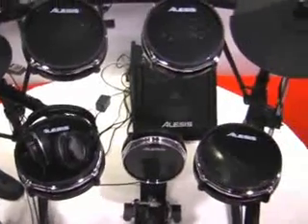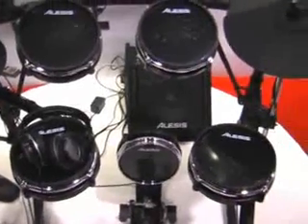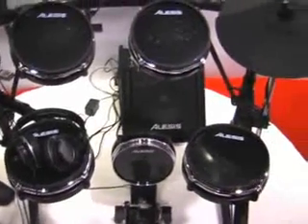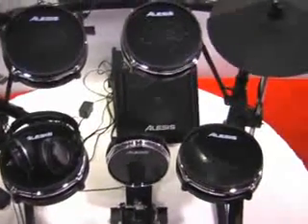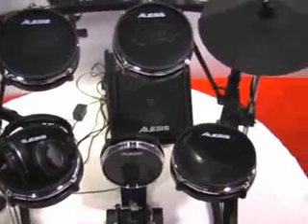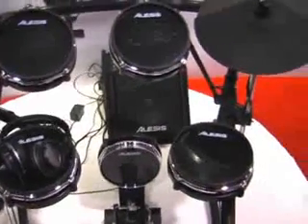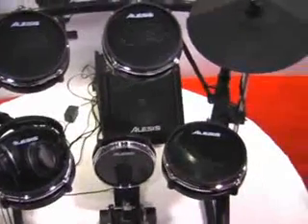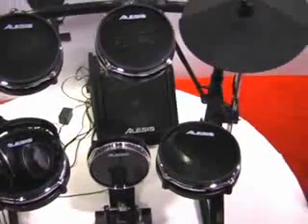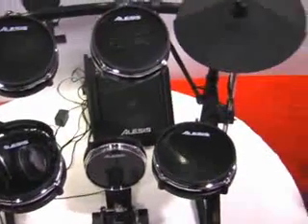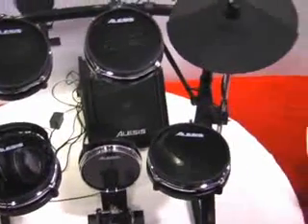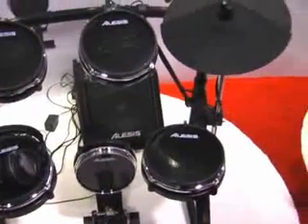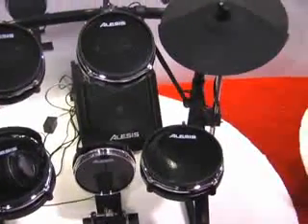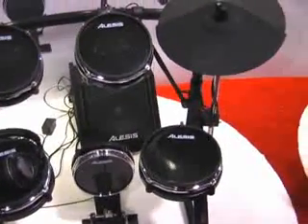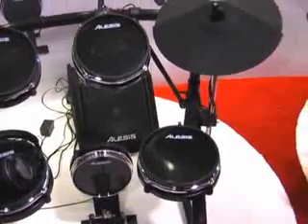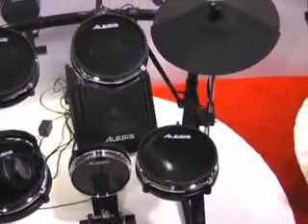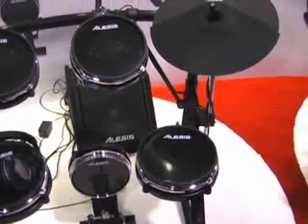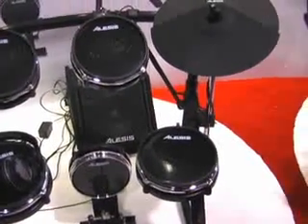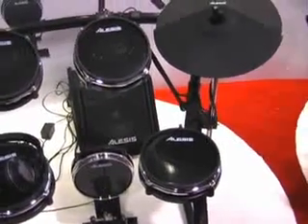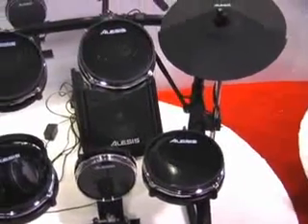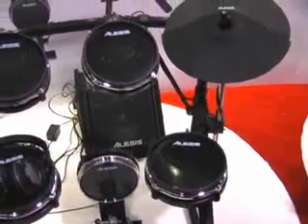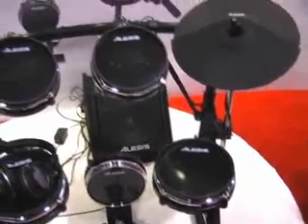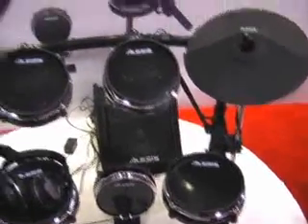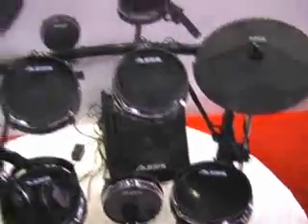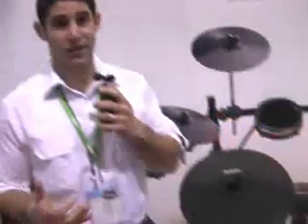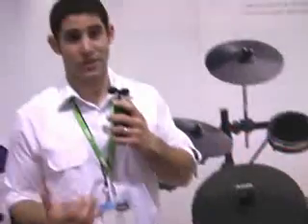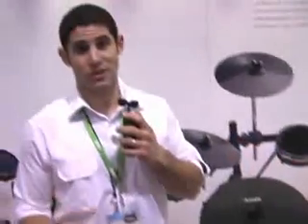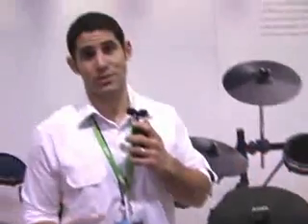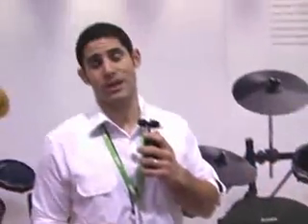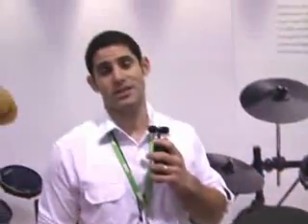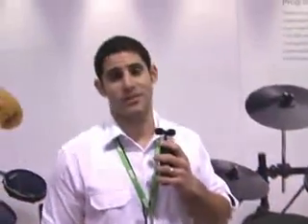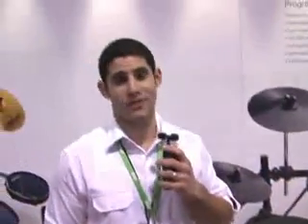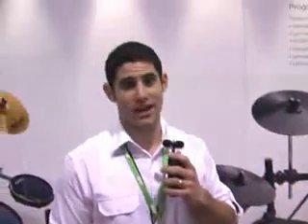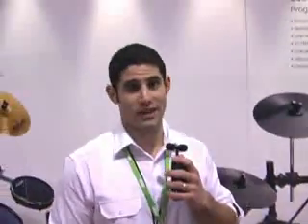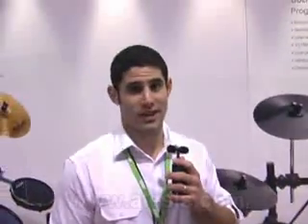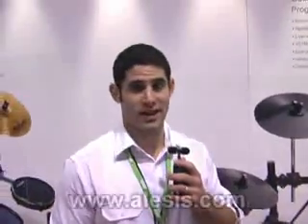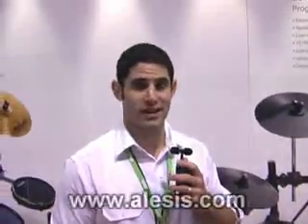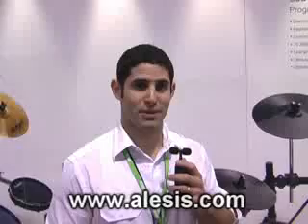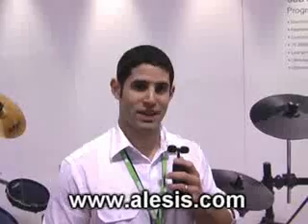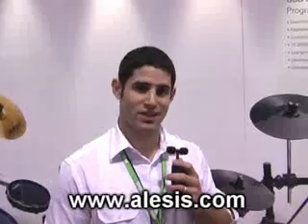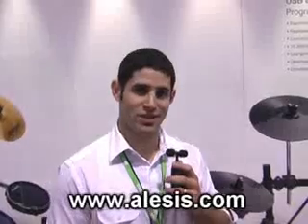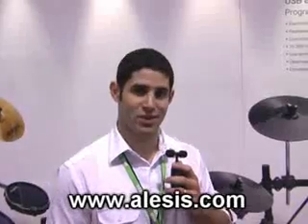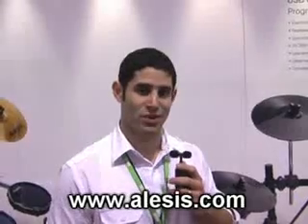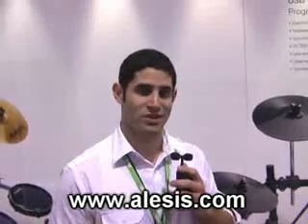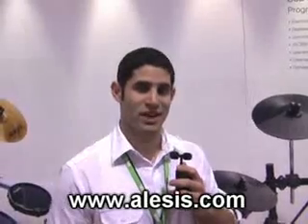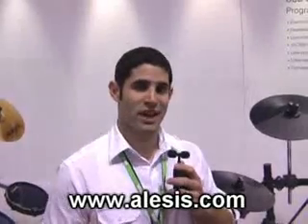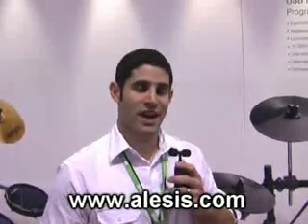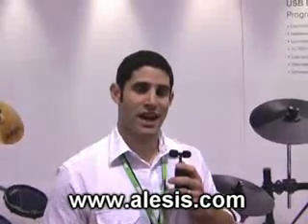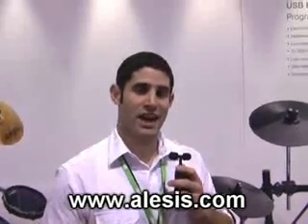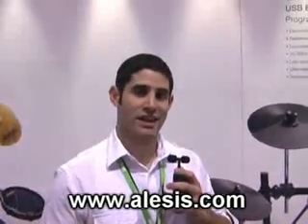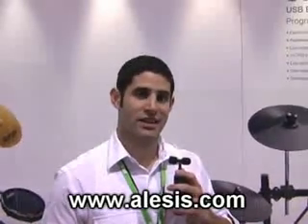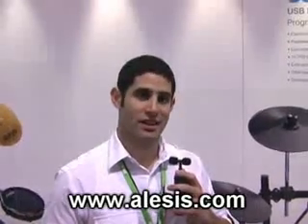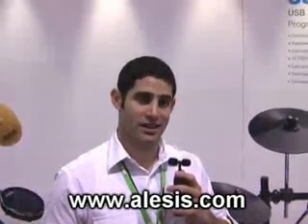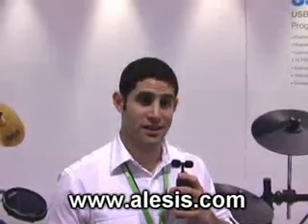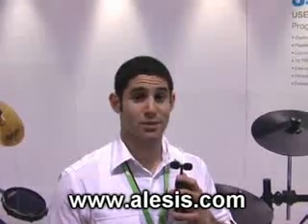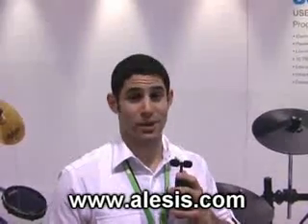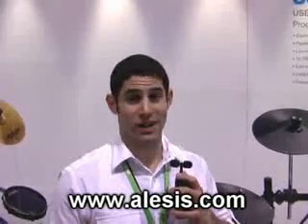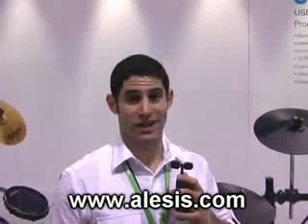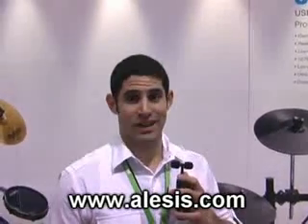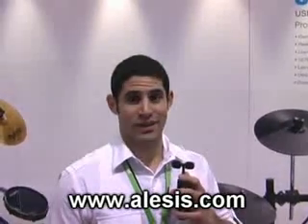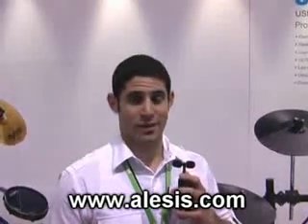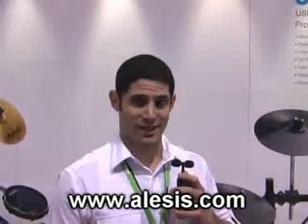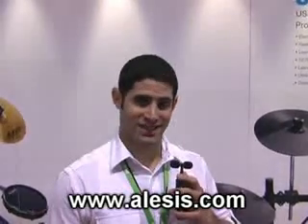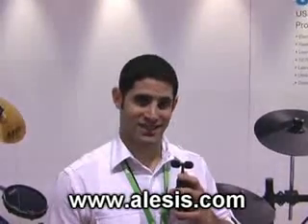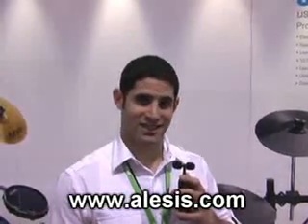This is the USB Studio Drum Kit from Alesis. It'll have a street price of $5.99. It'll be in stores this spring from Alesis.